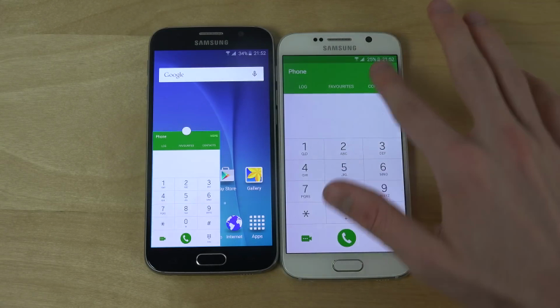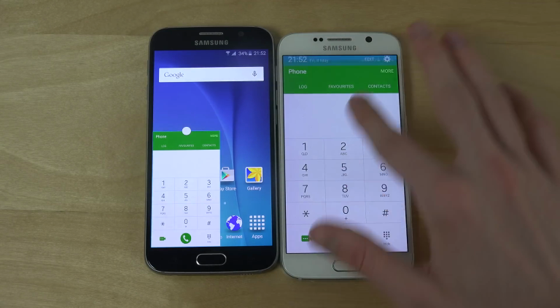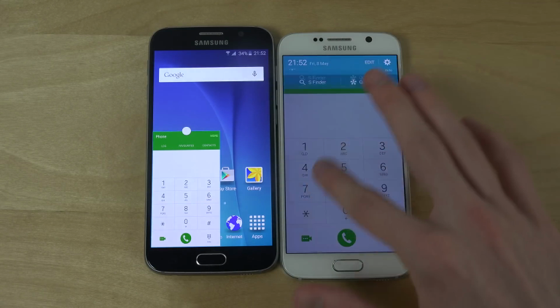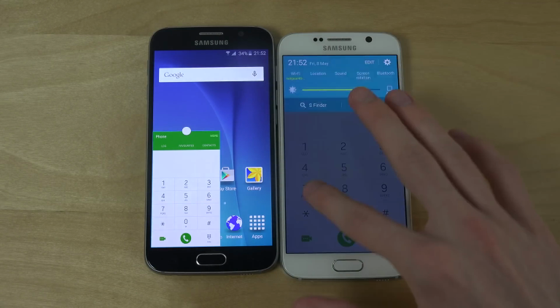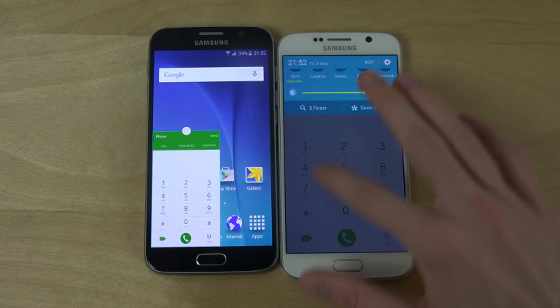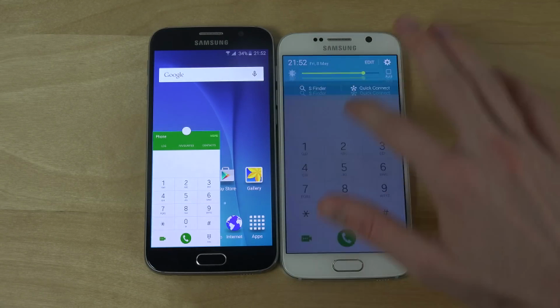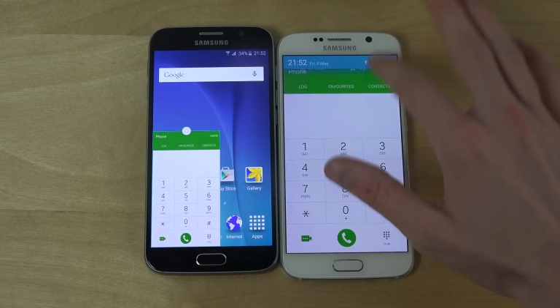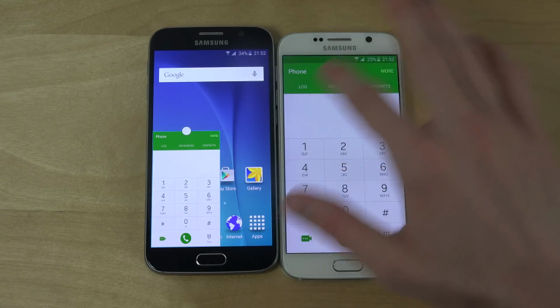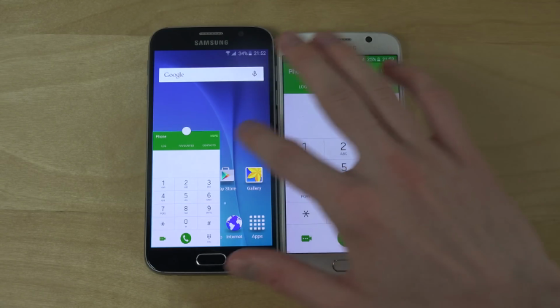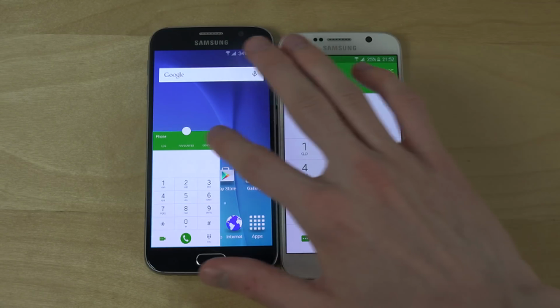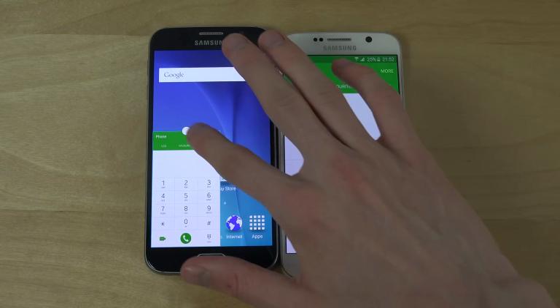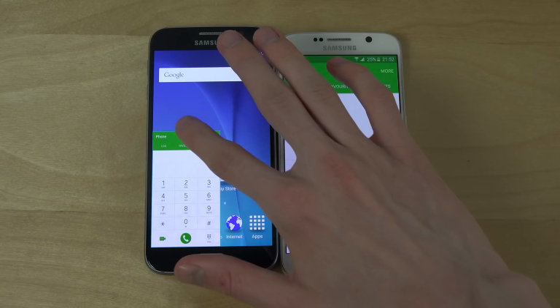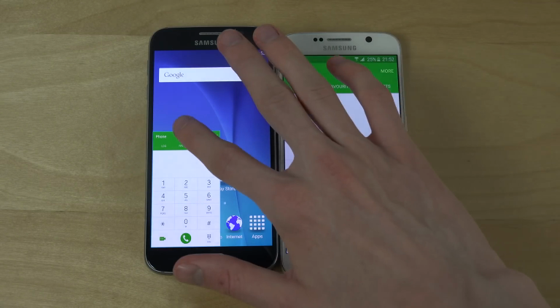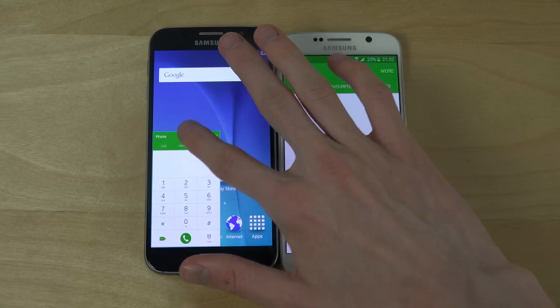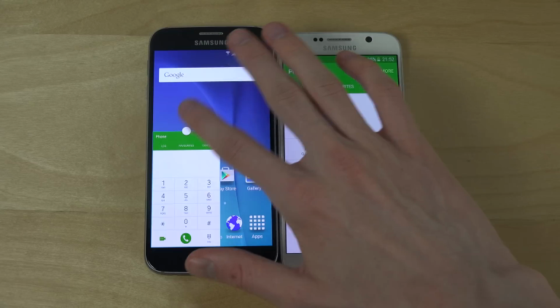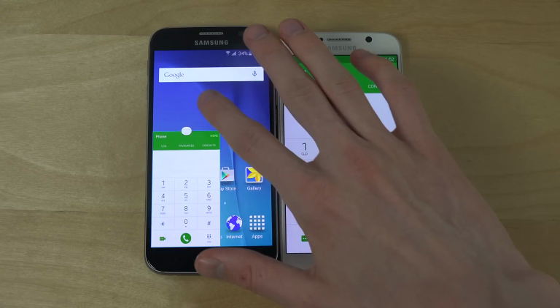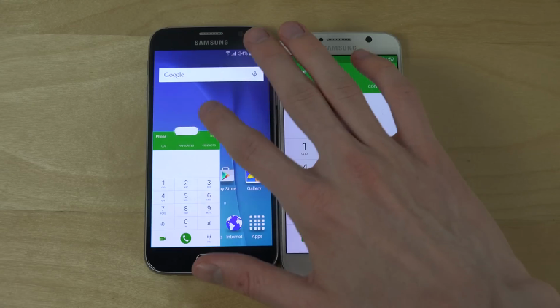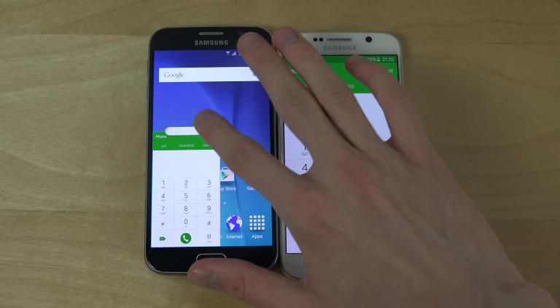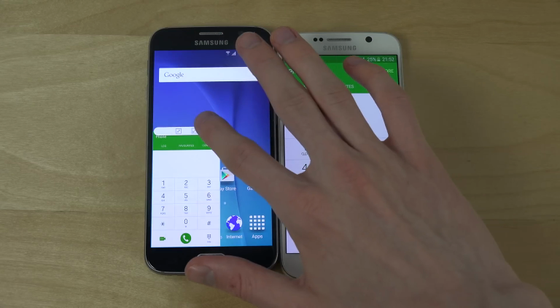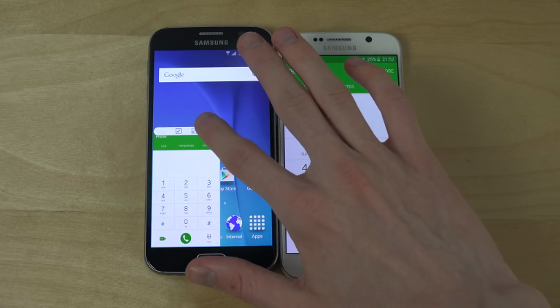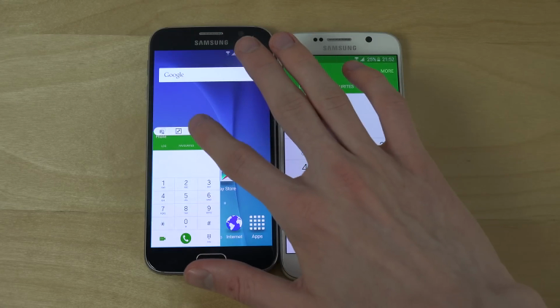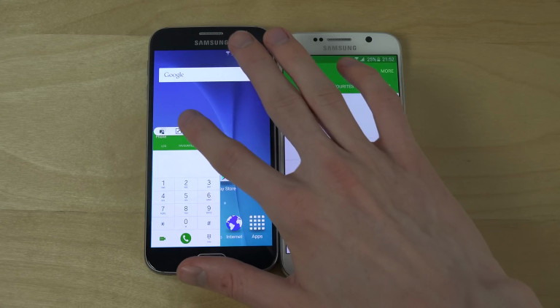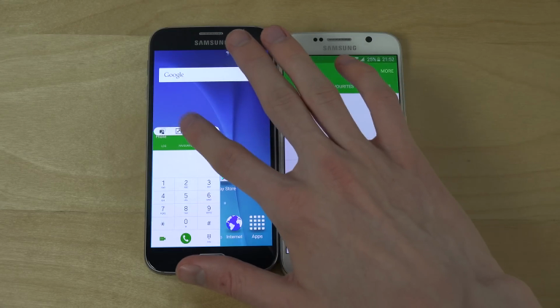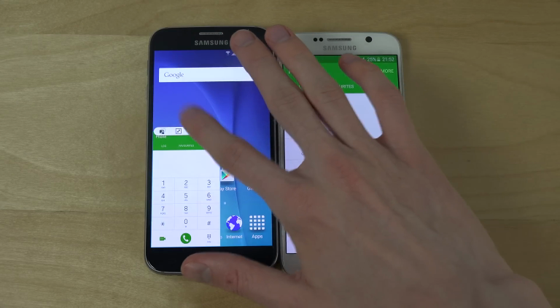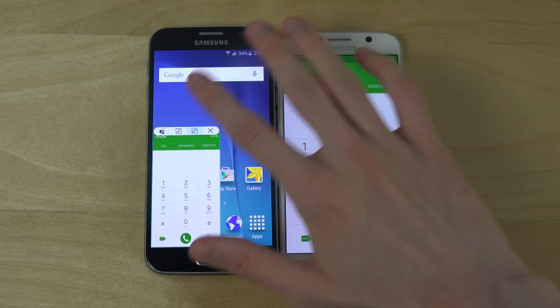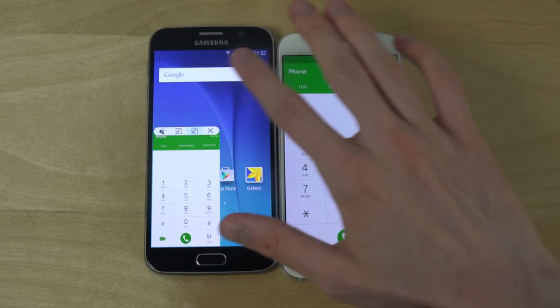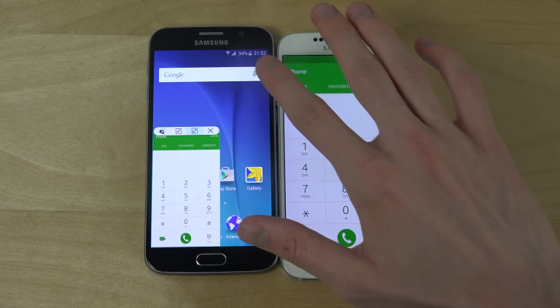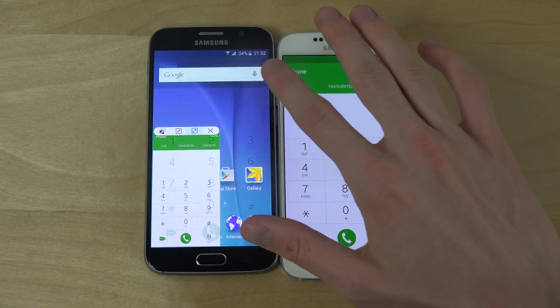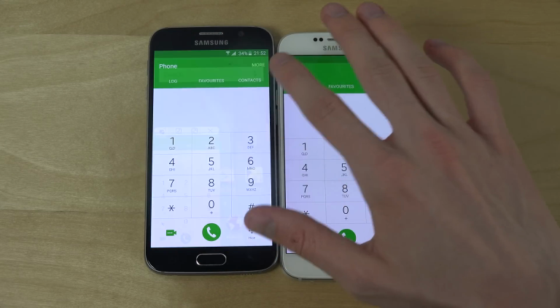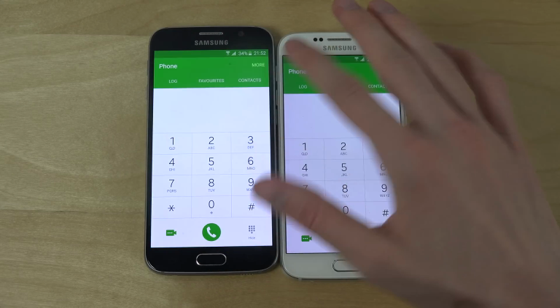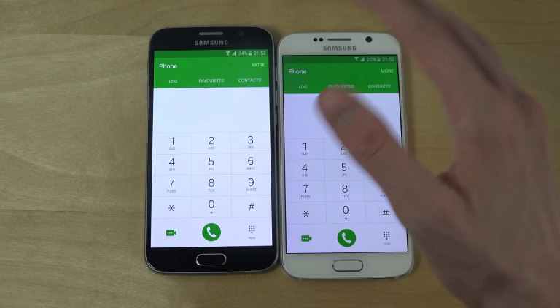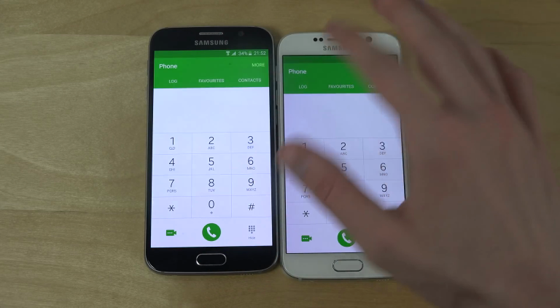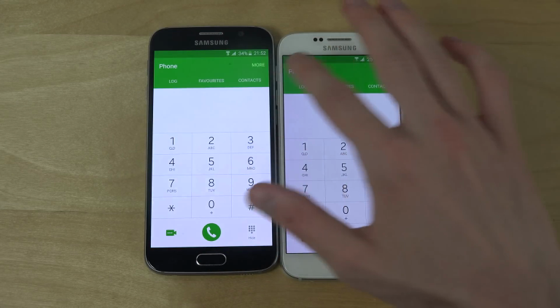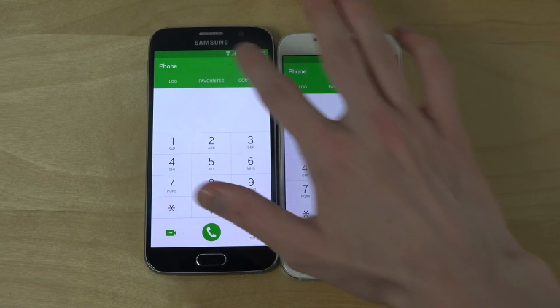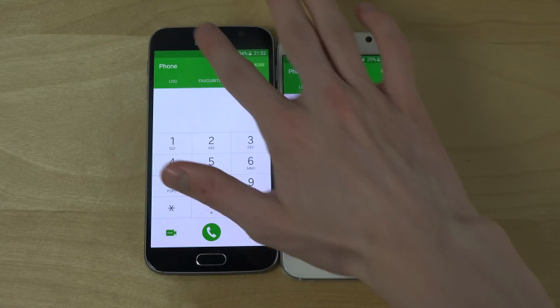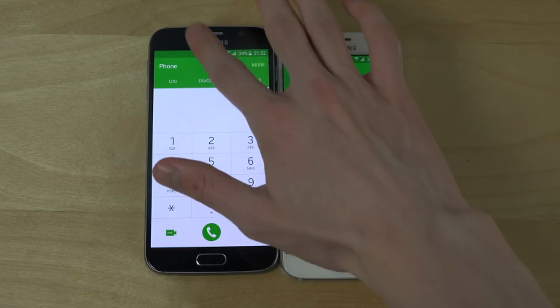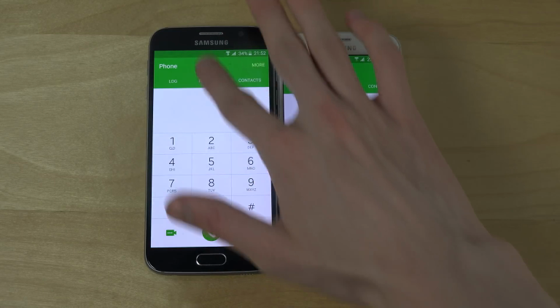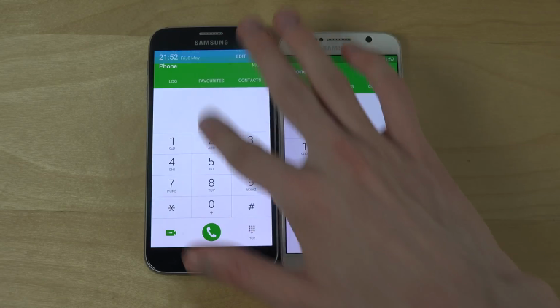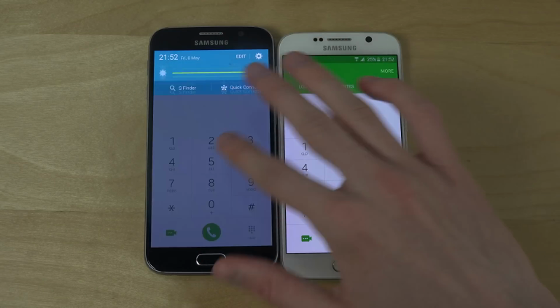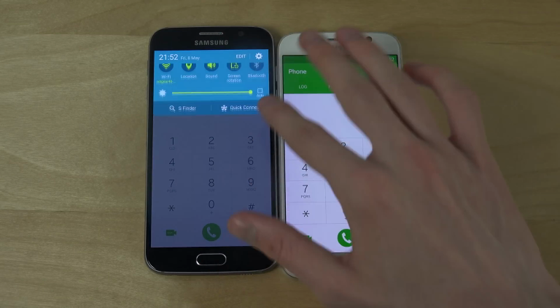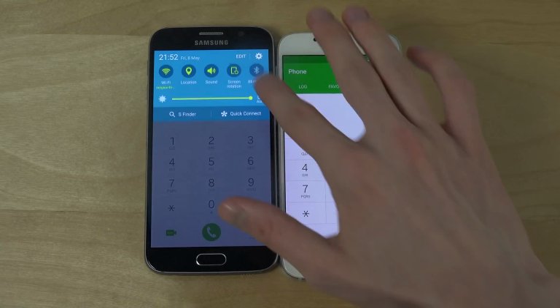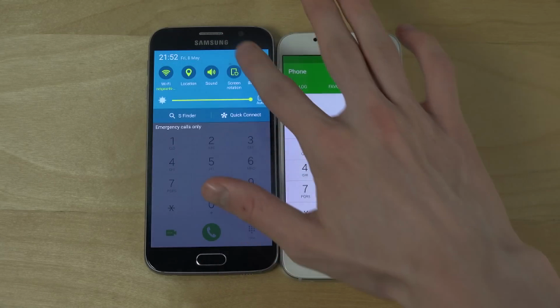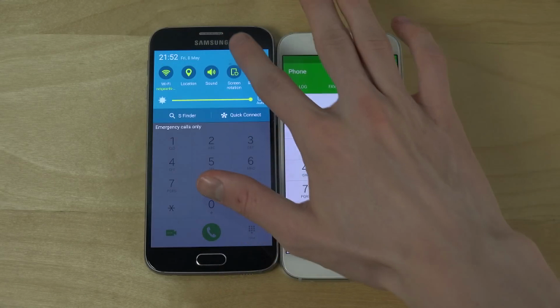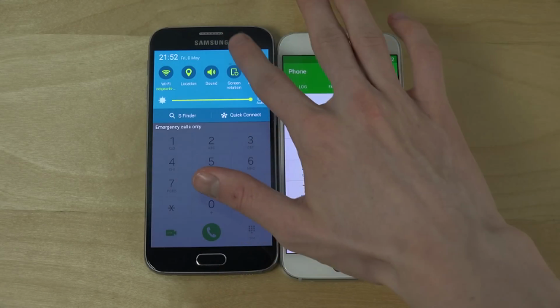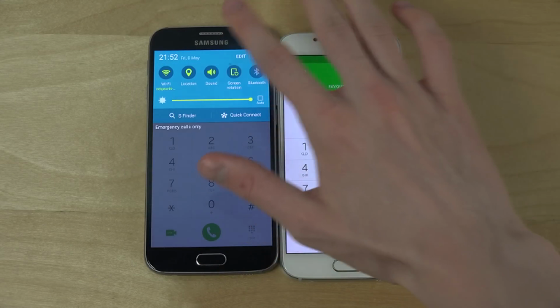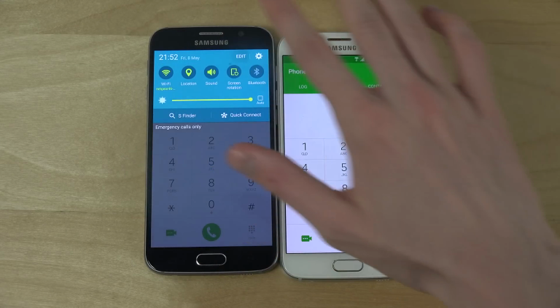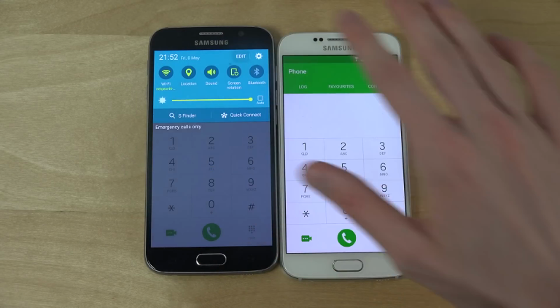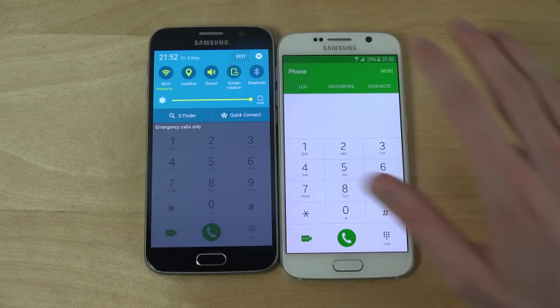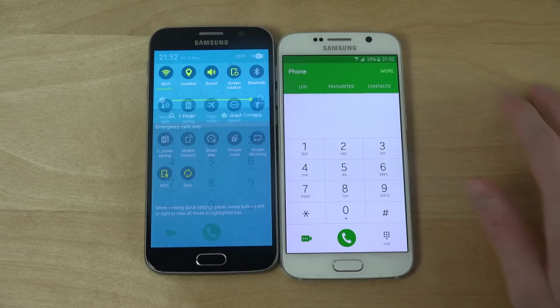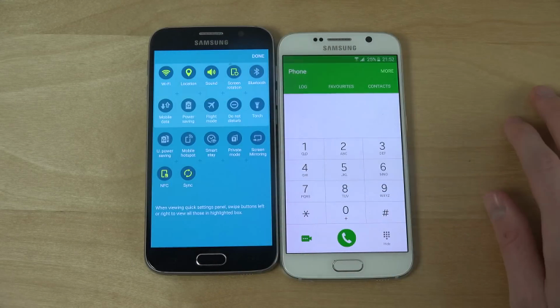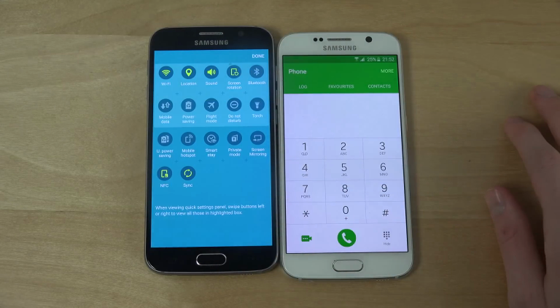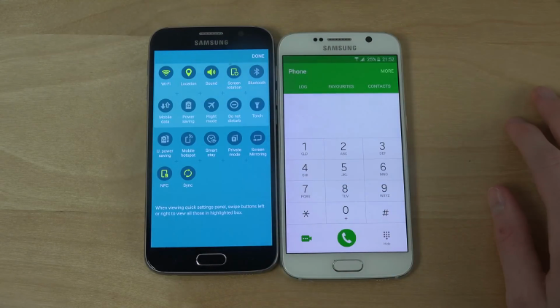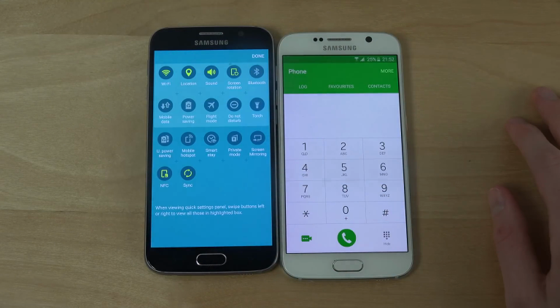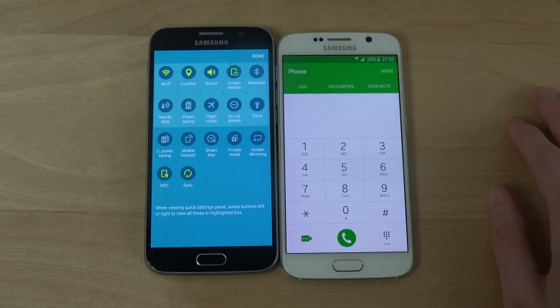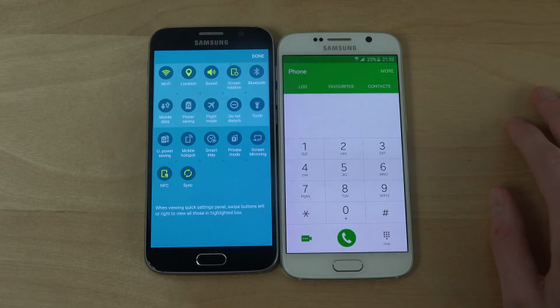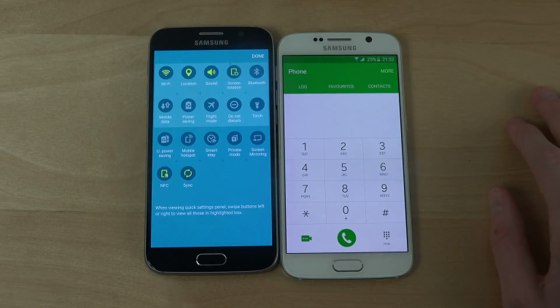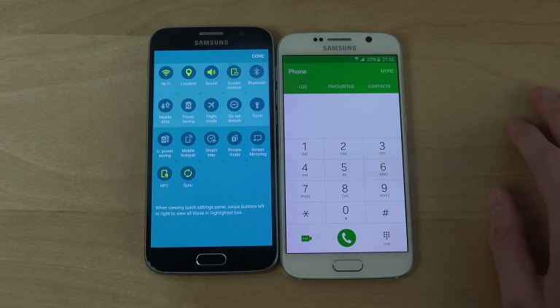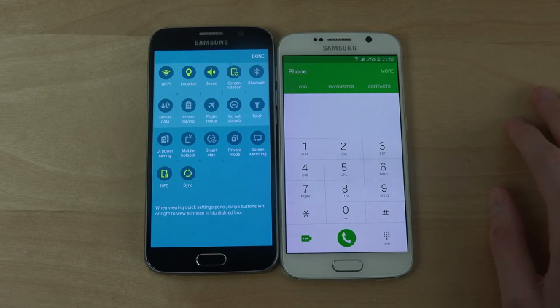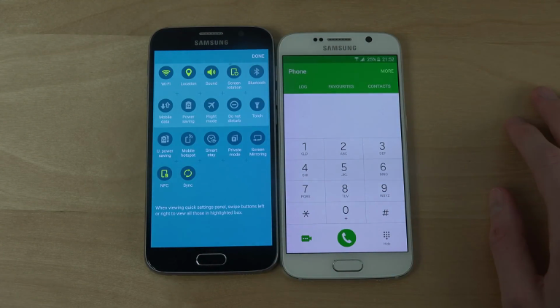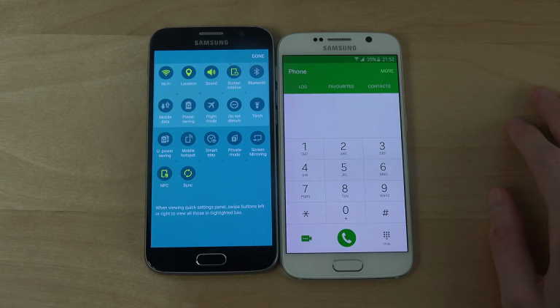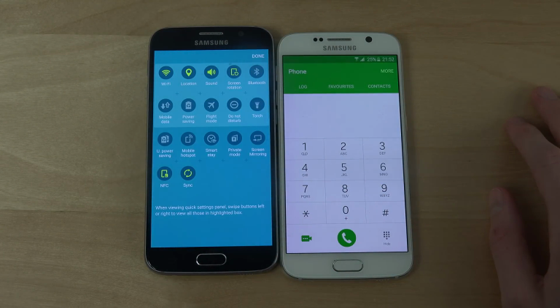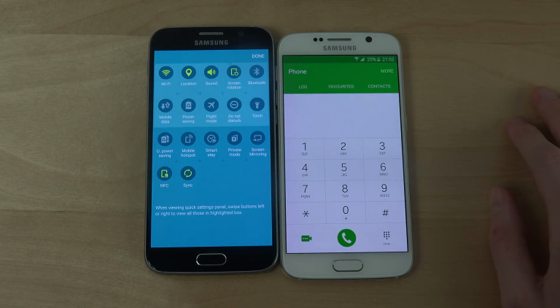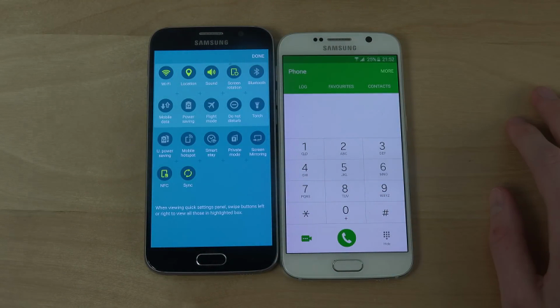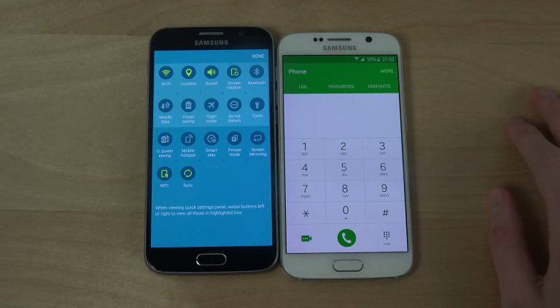I really, really find that to be amazing — more quick toggles there as well, it seems.